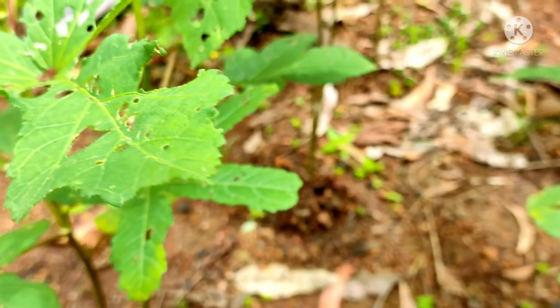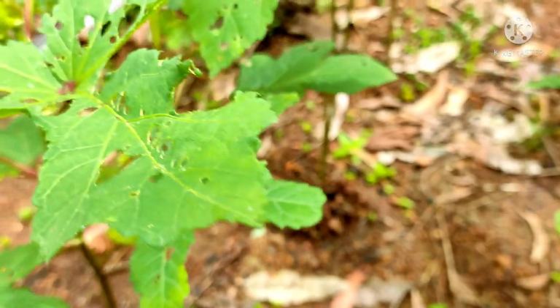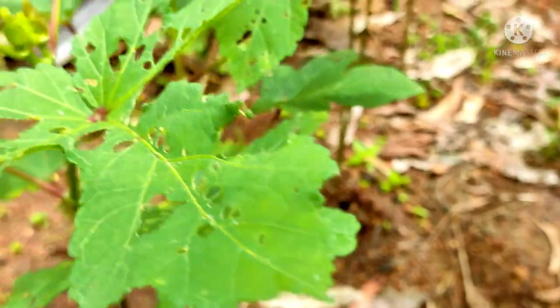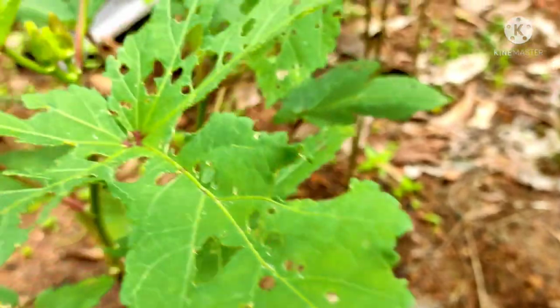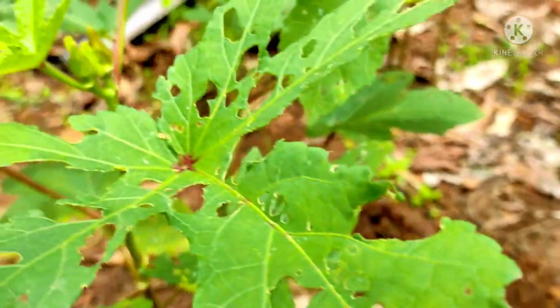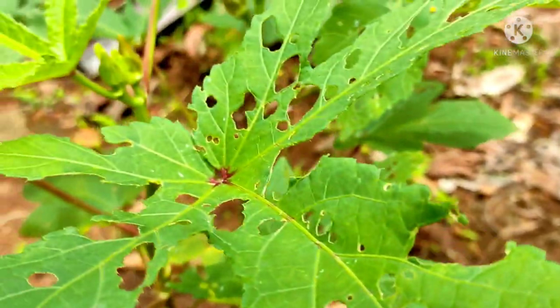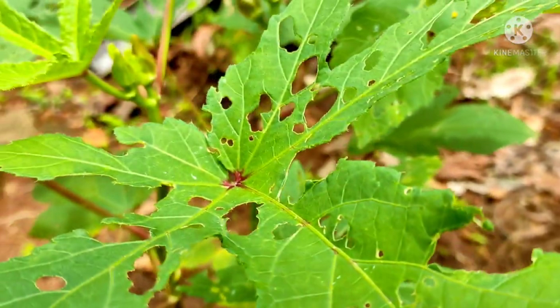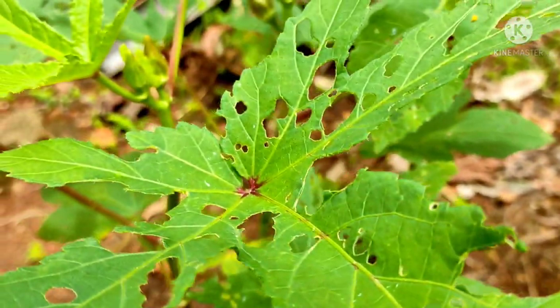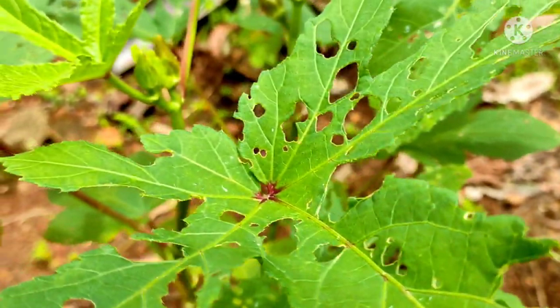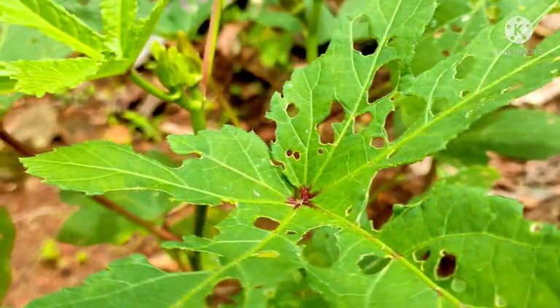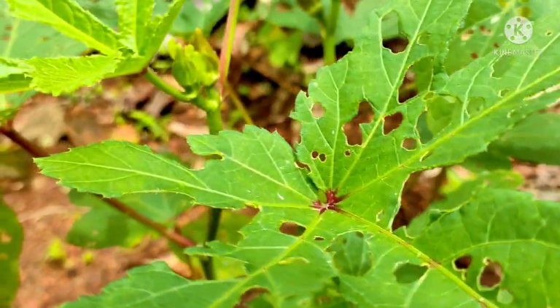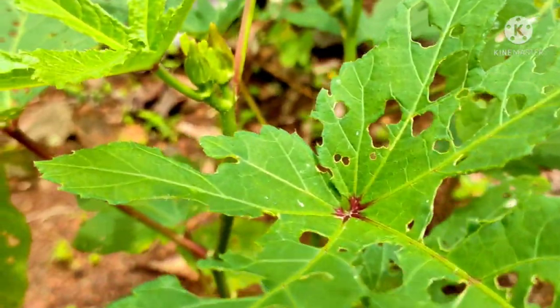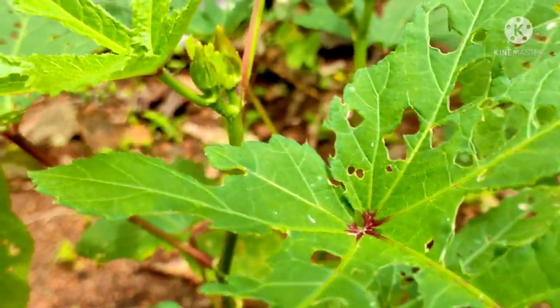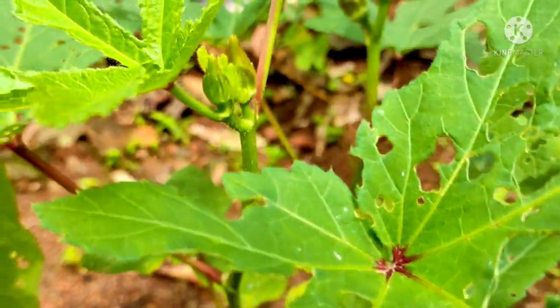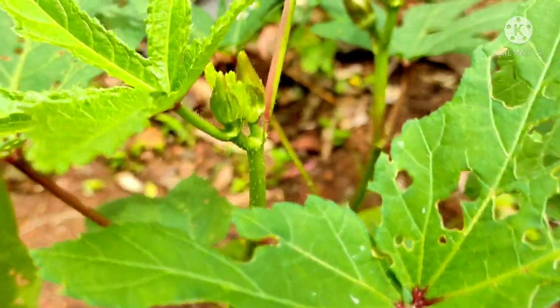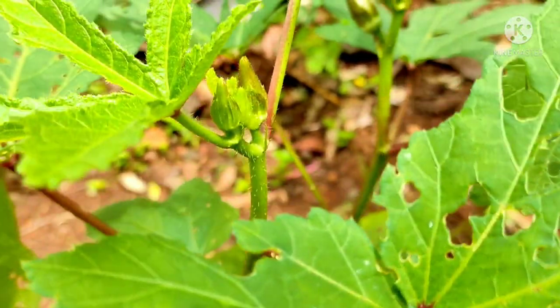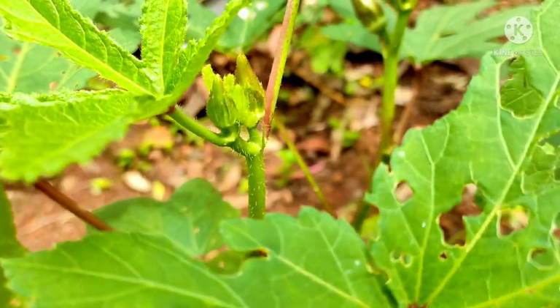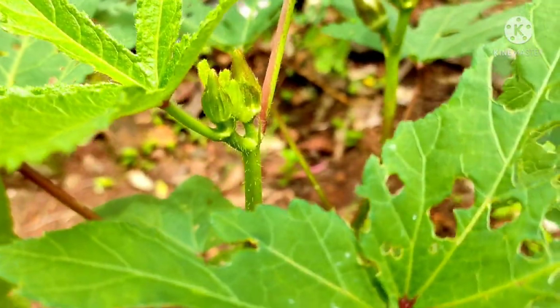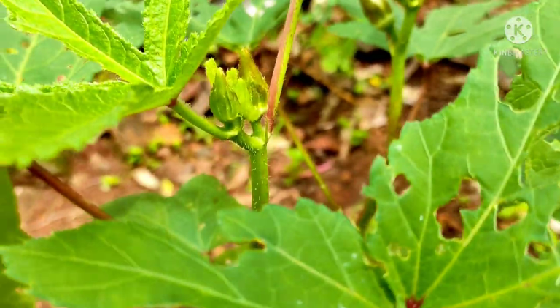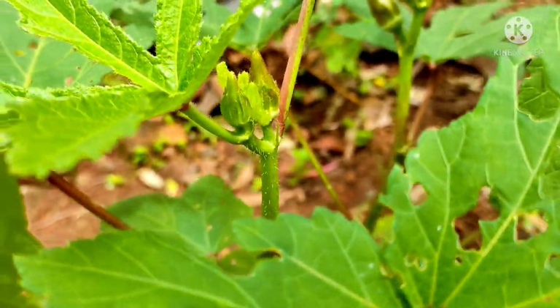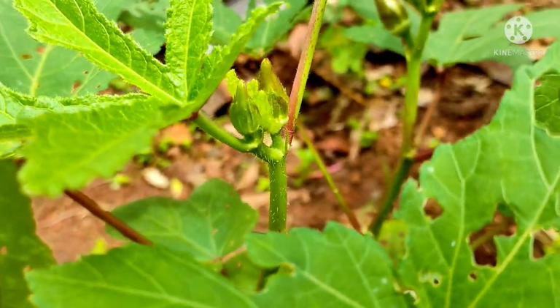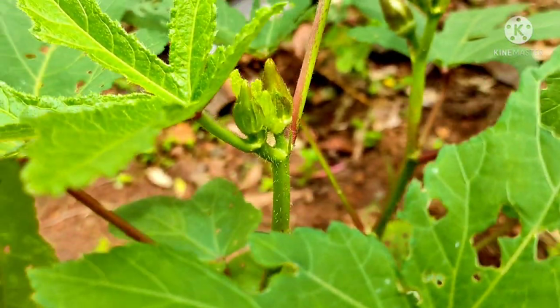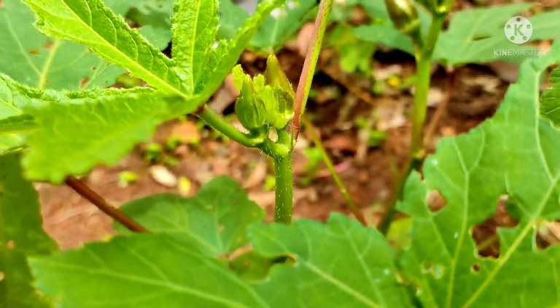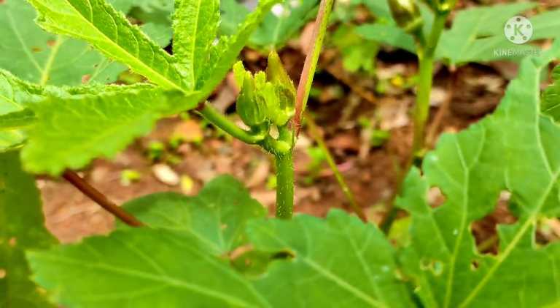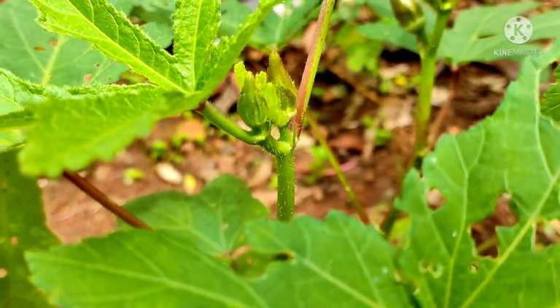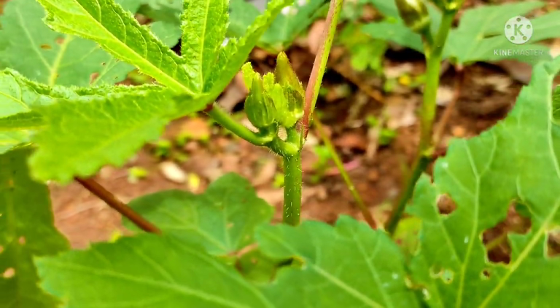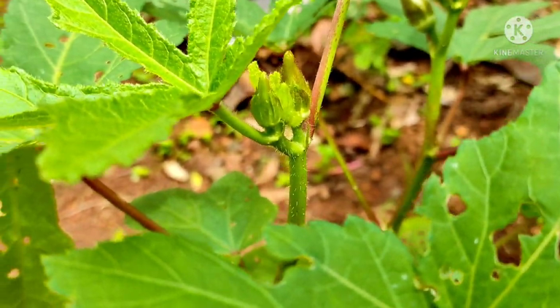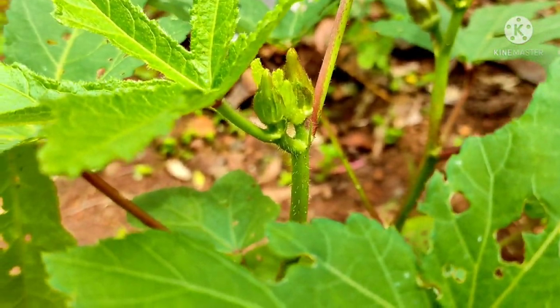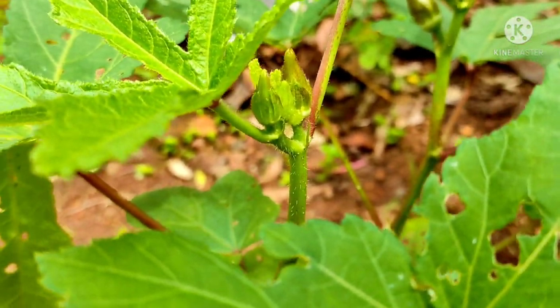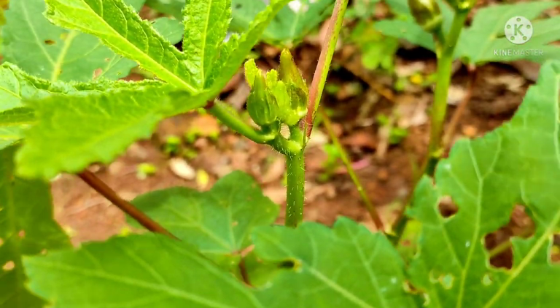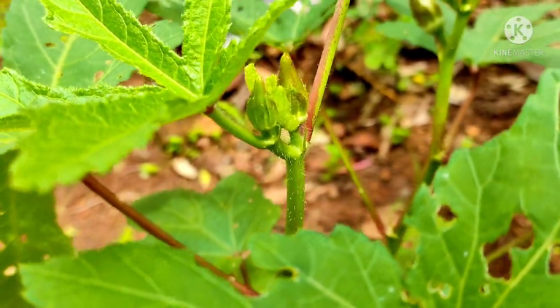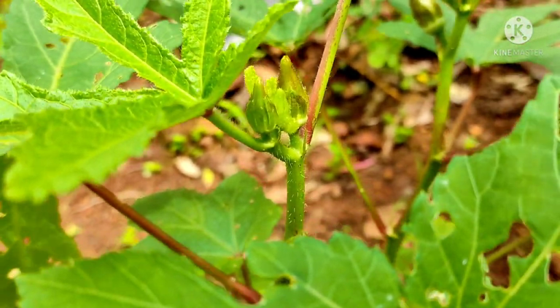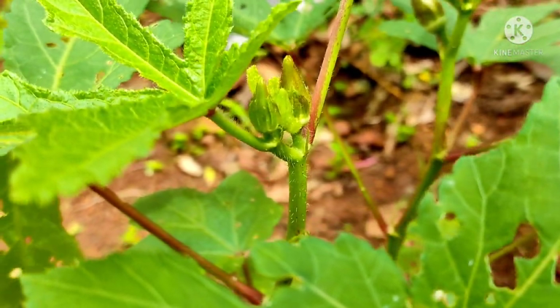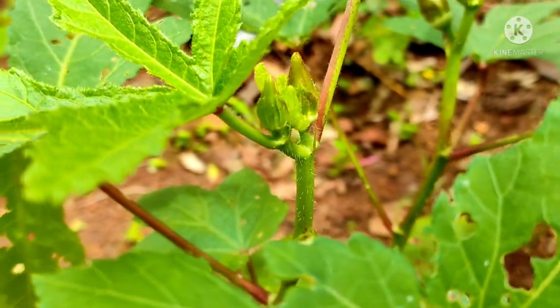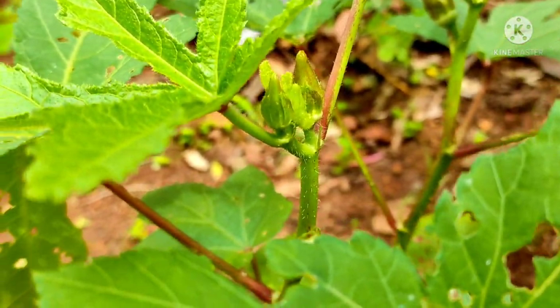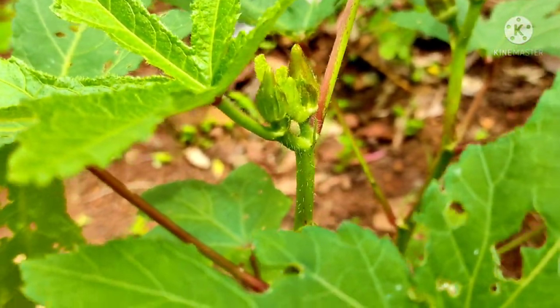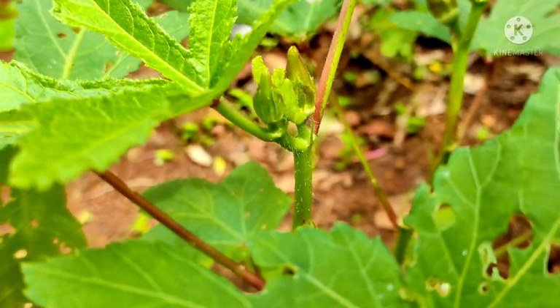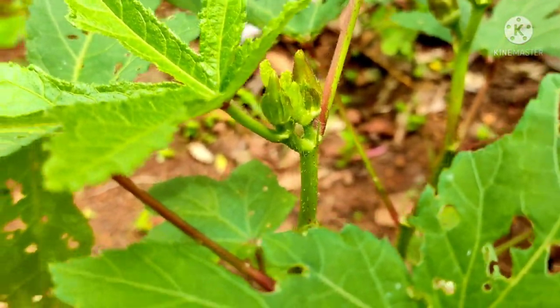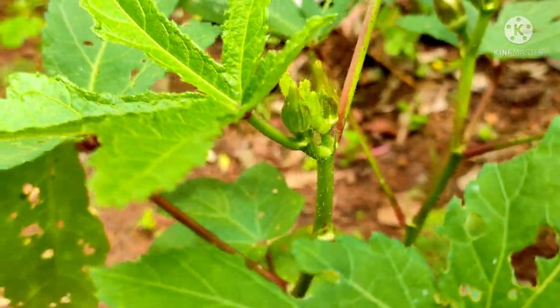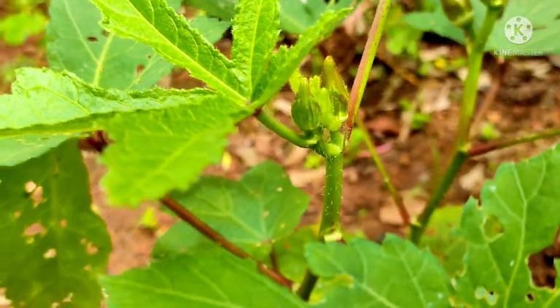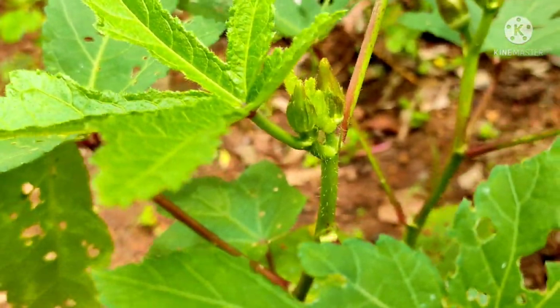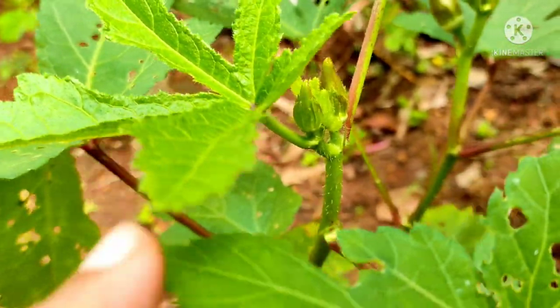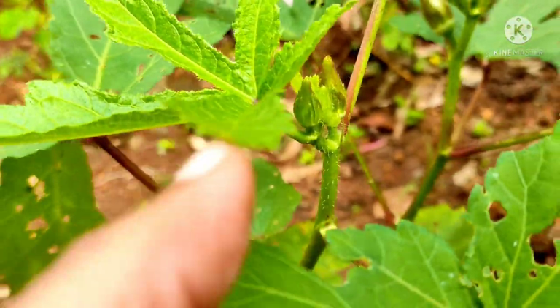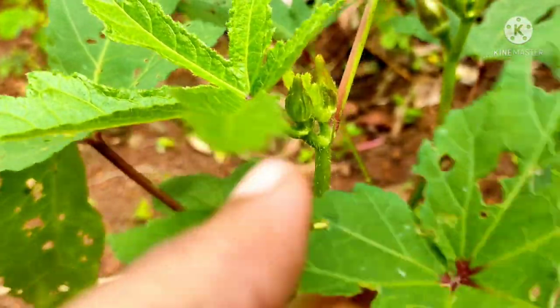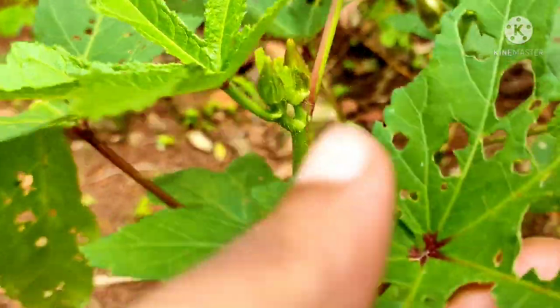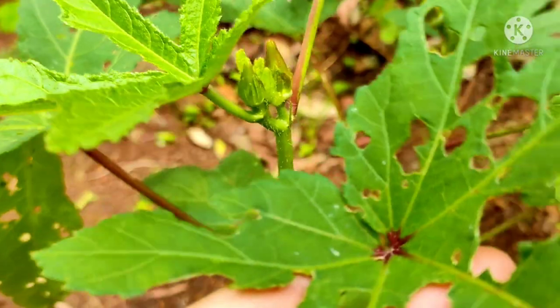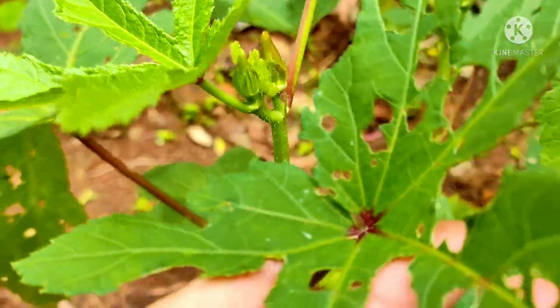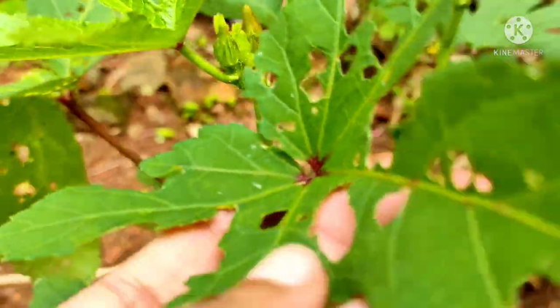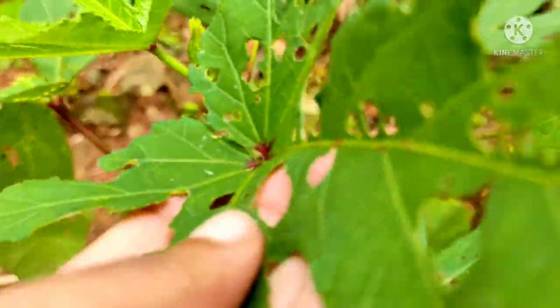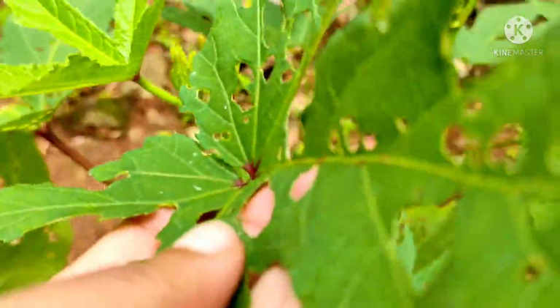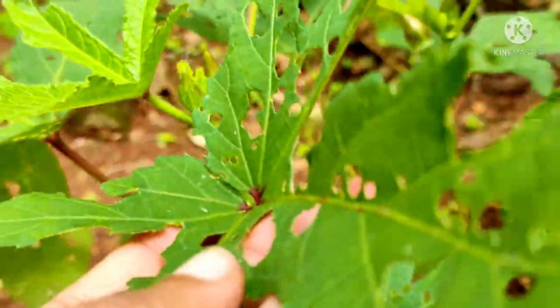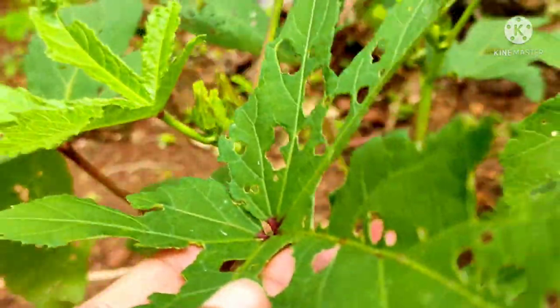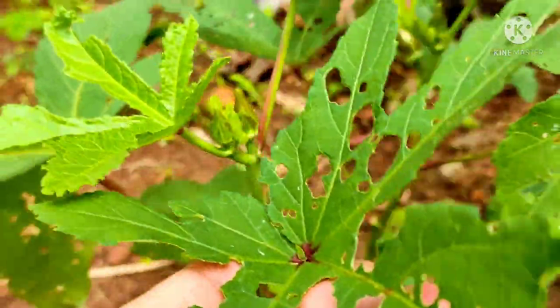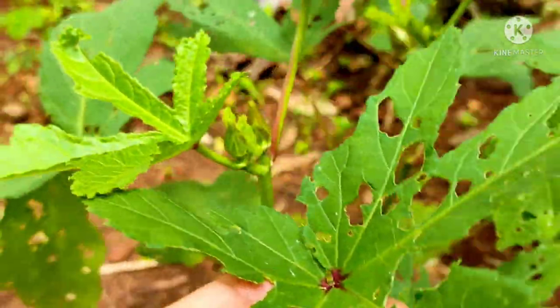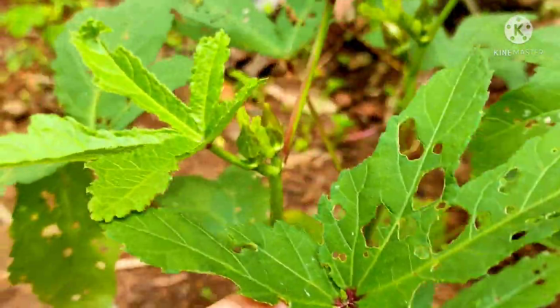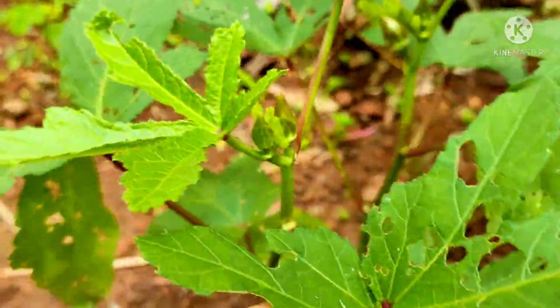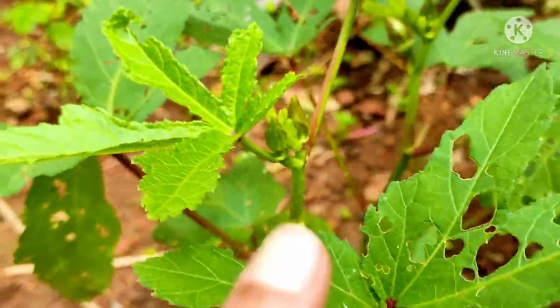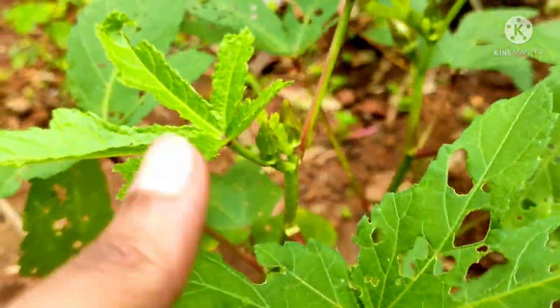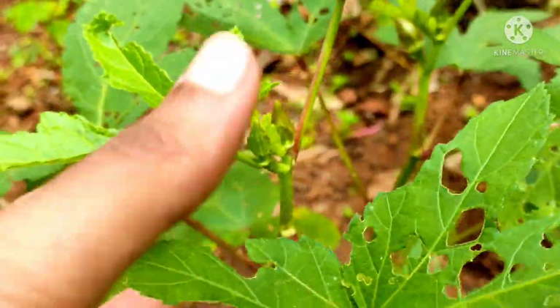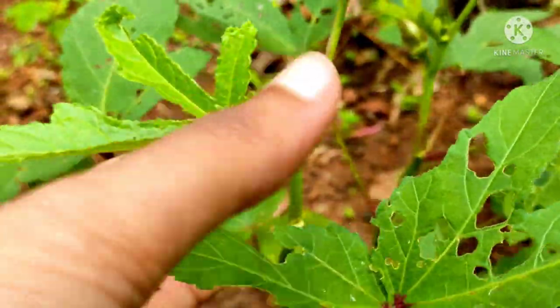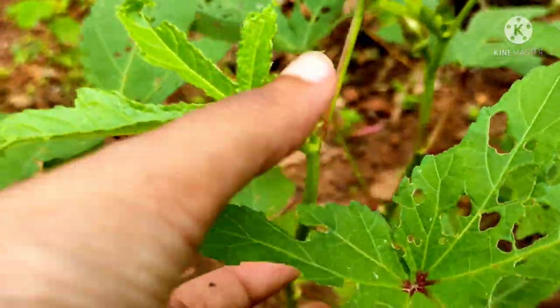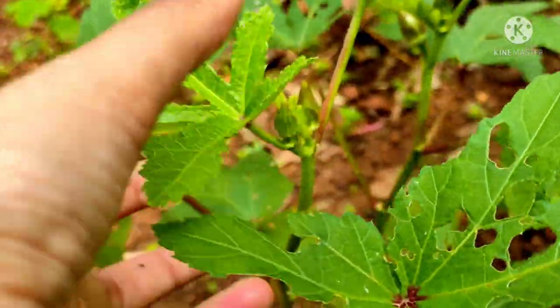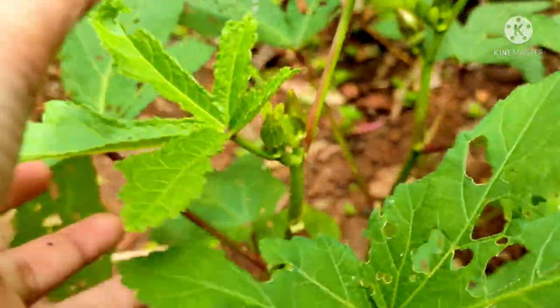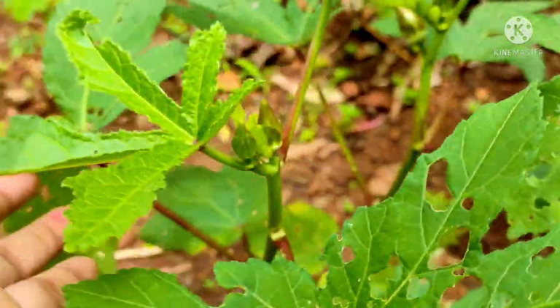Hello friends, my okra plants have started fruiting and it is the right time to apply fertilizer to them.